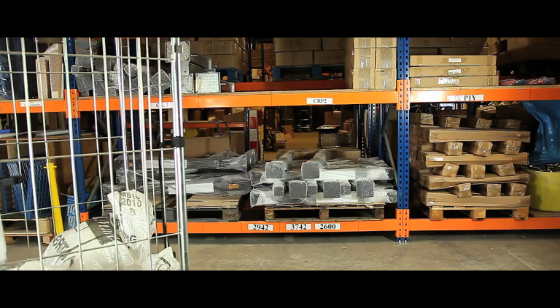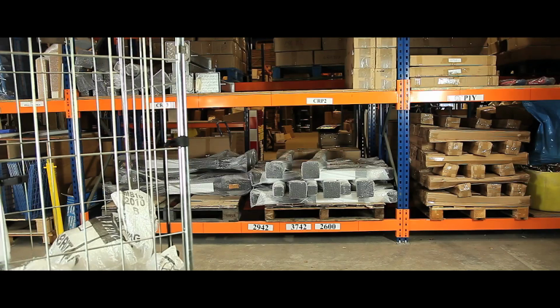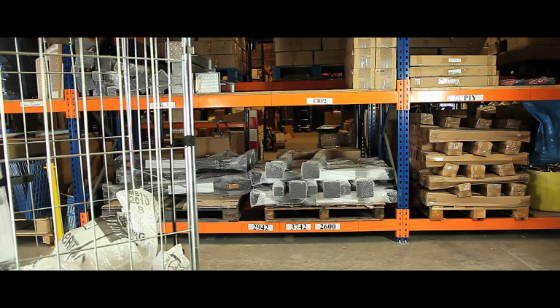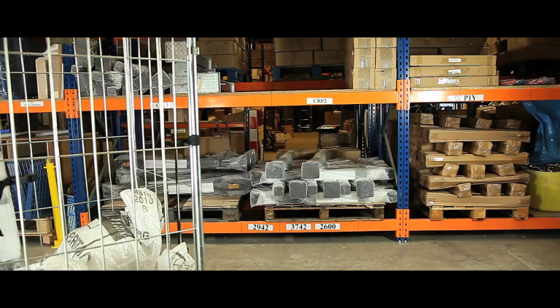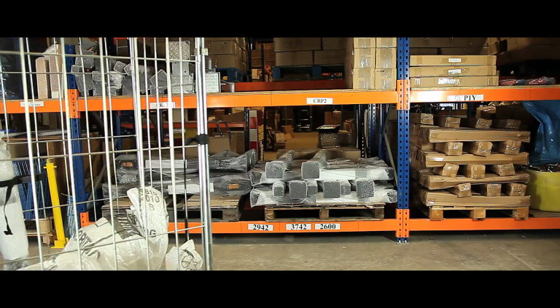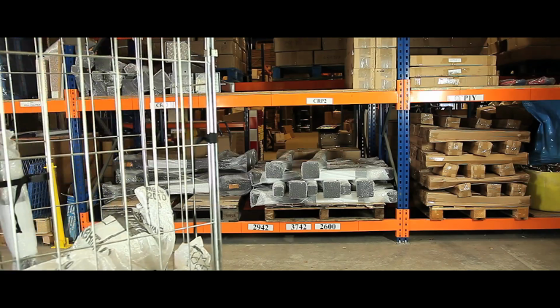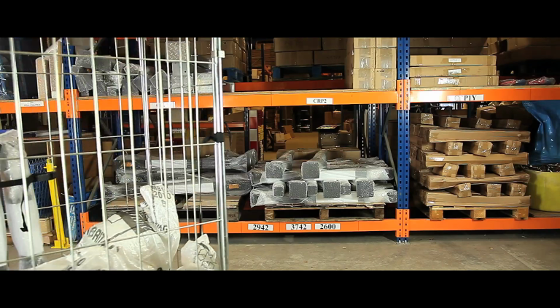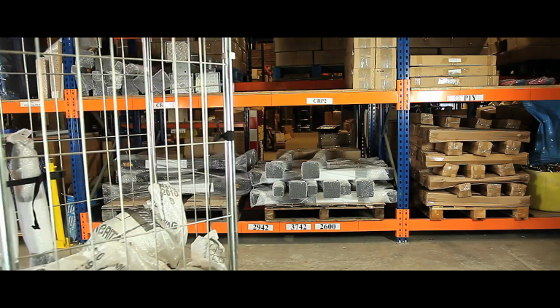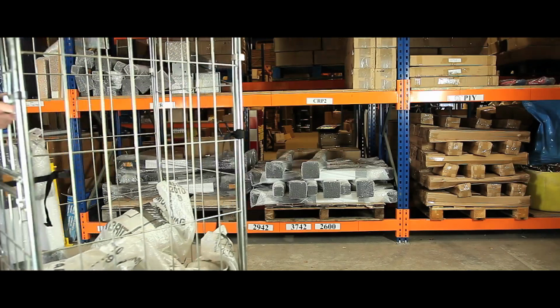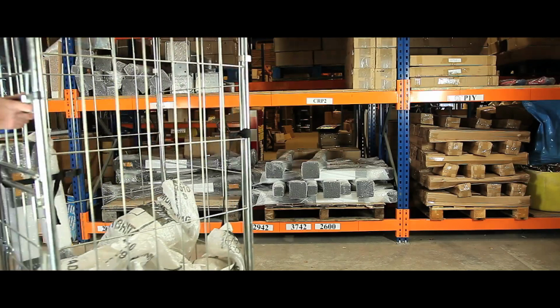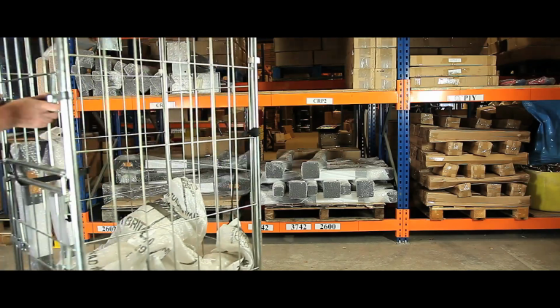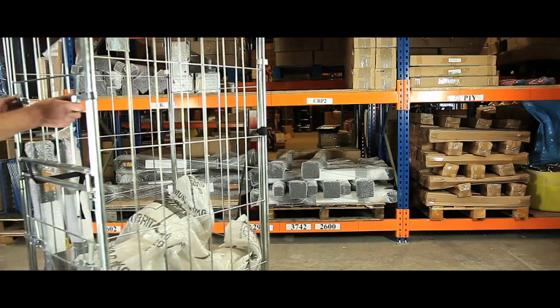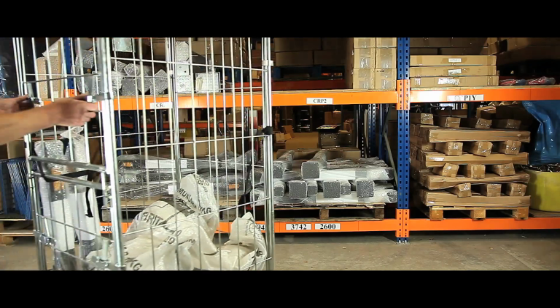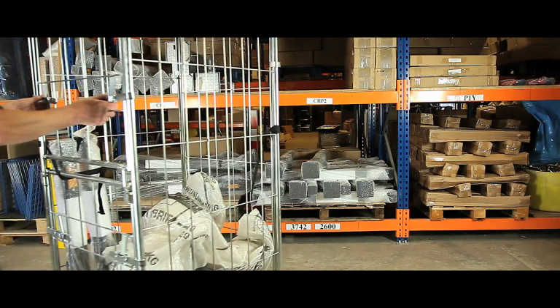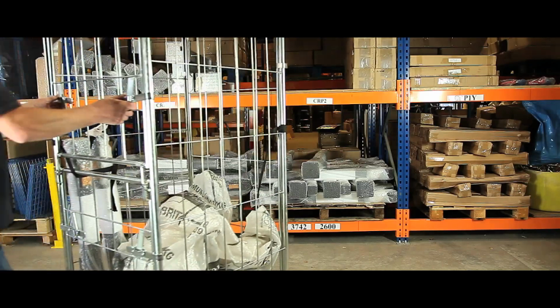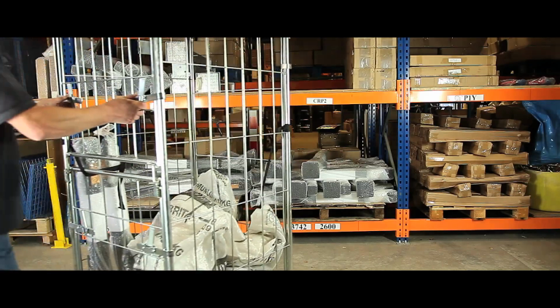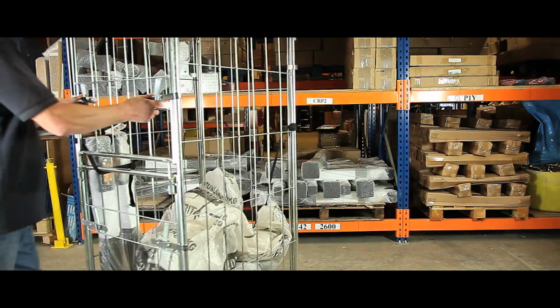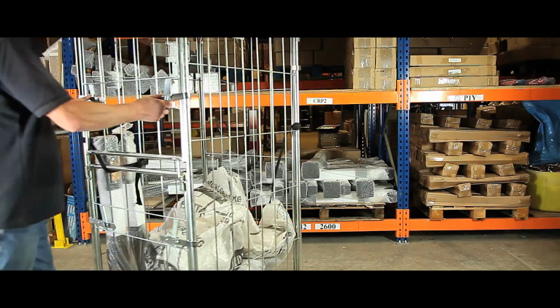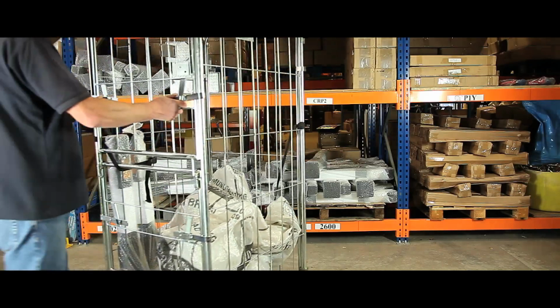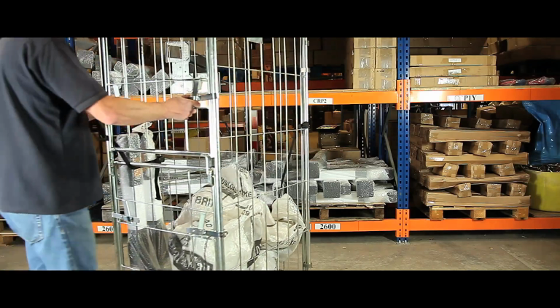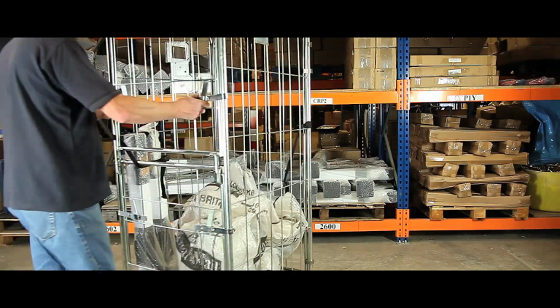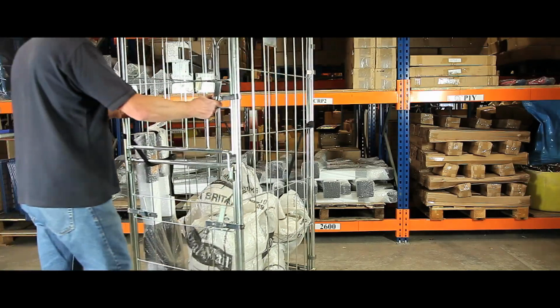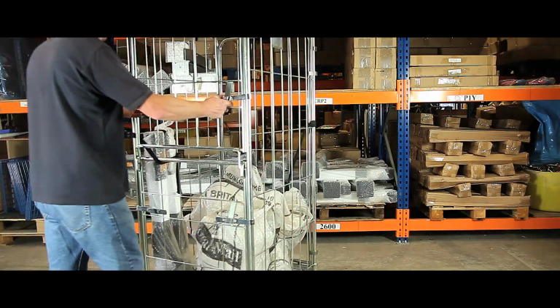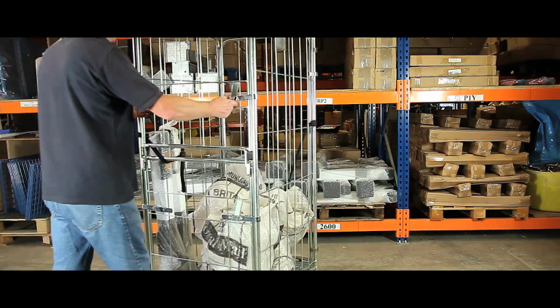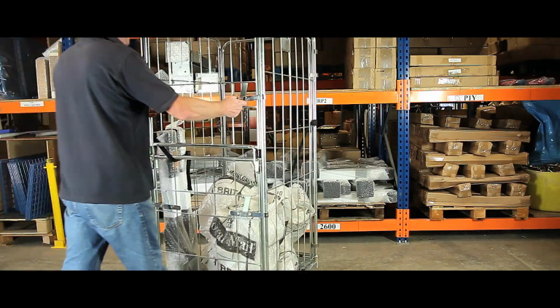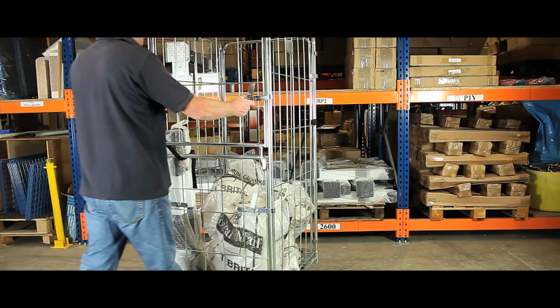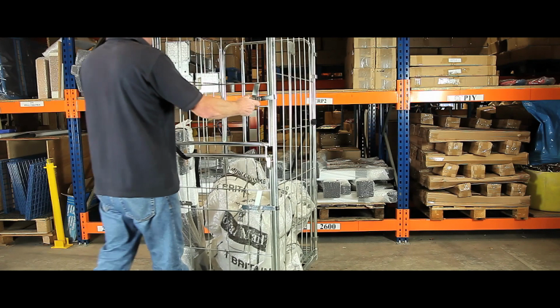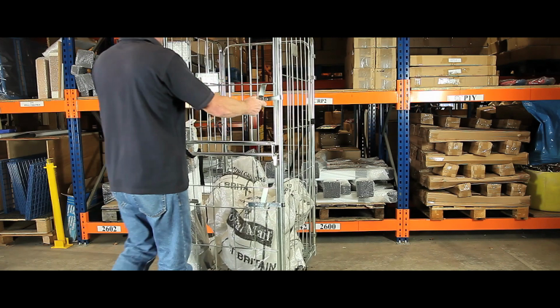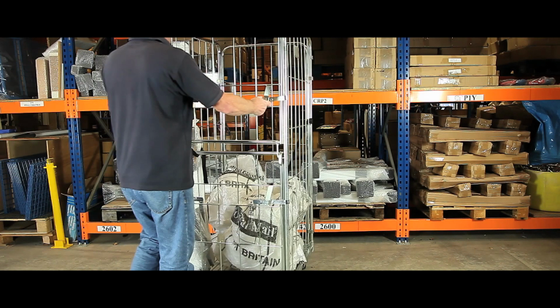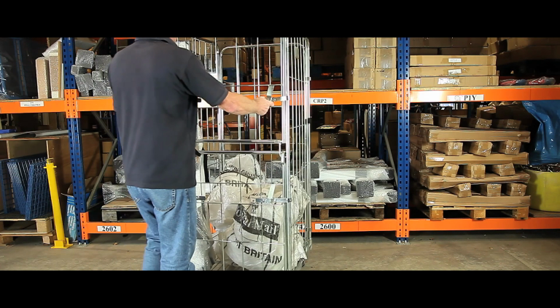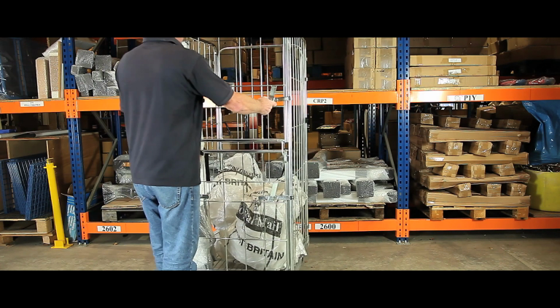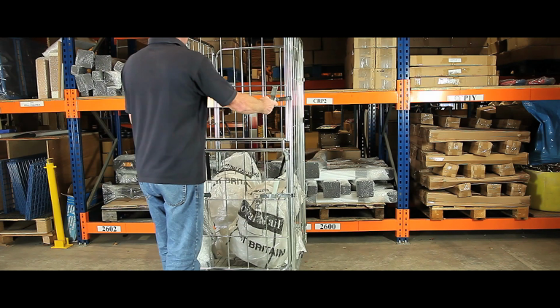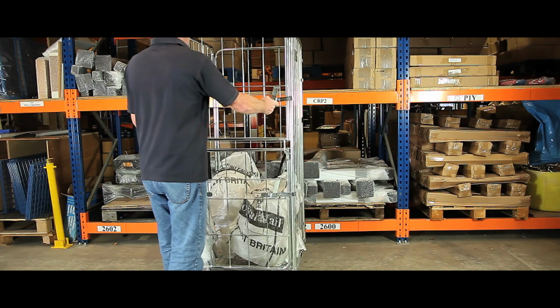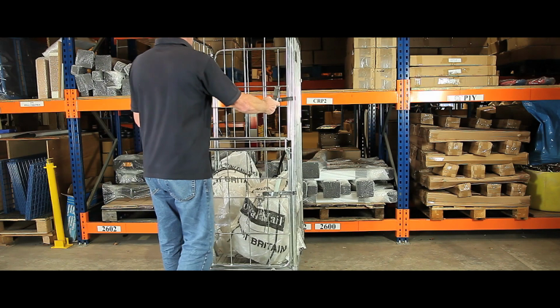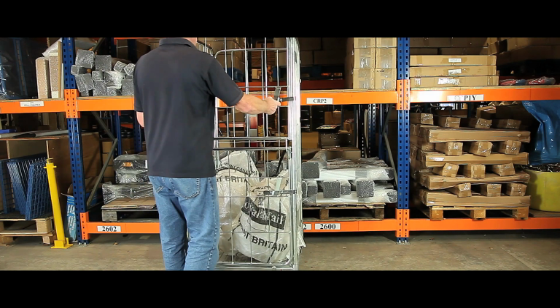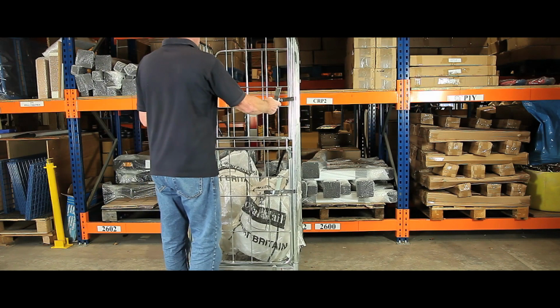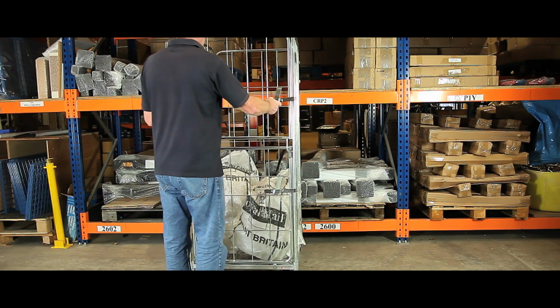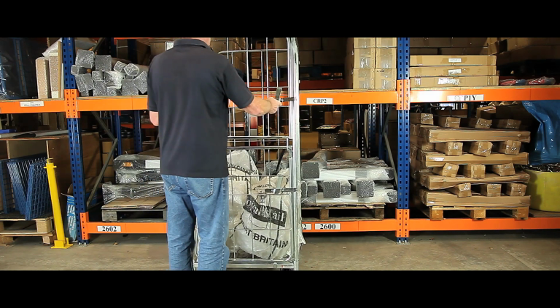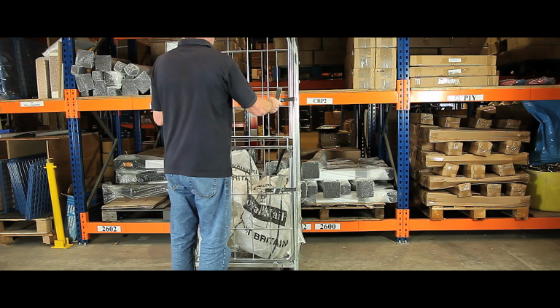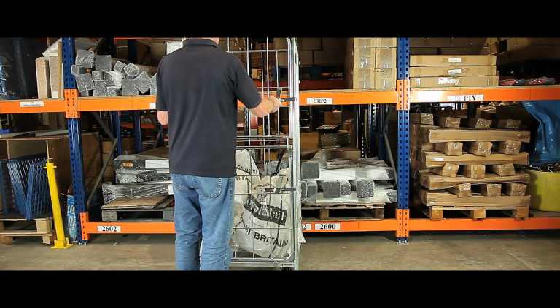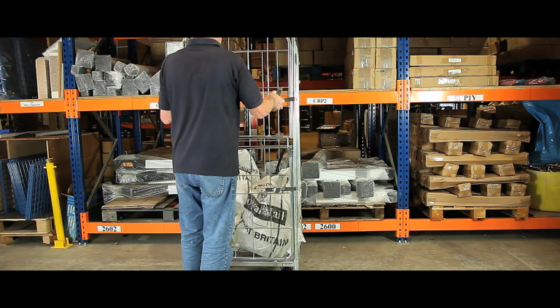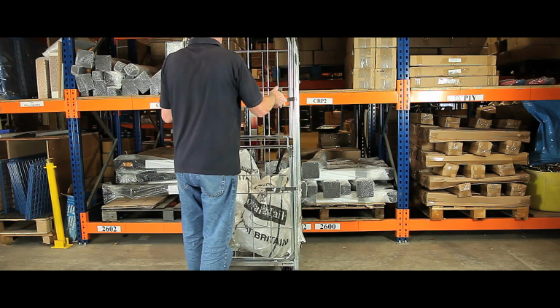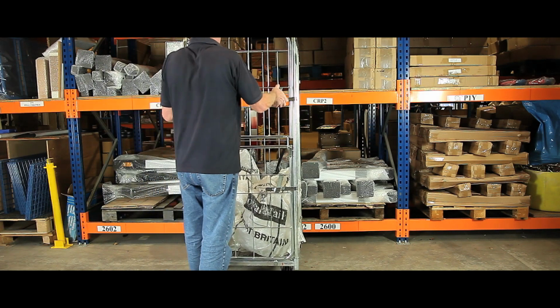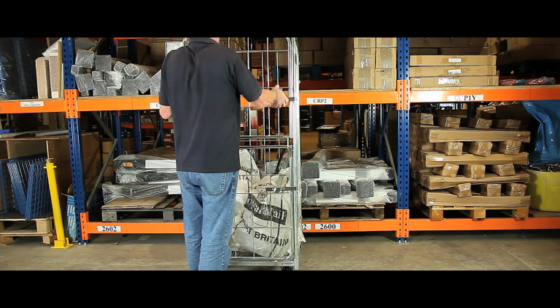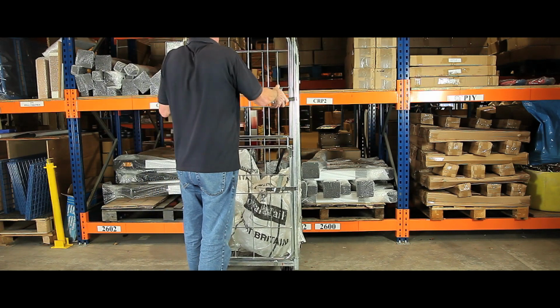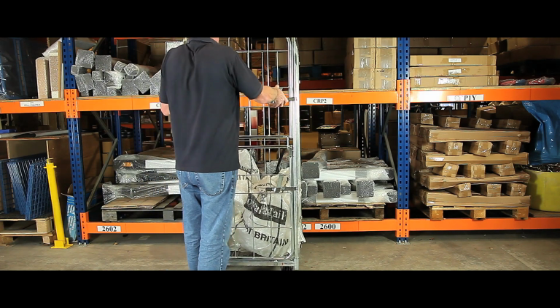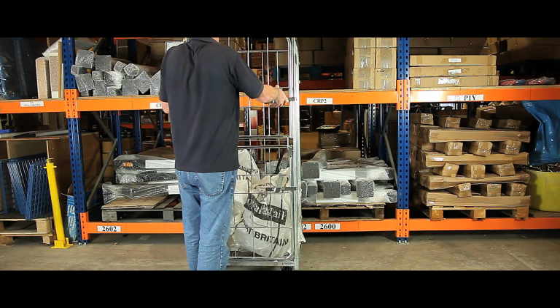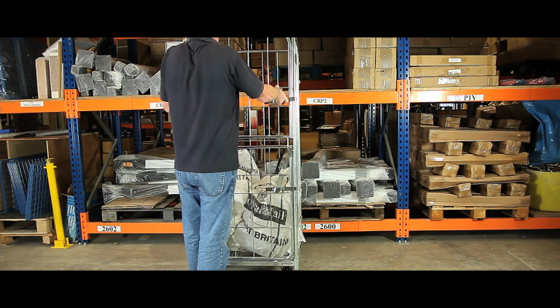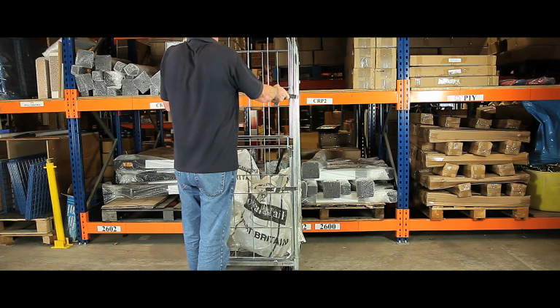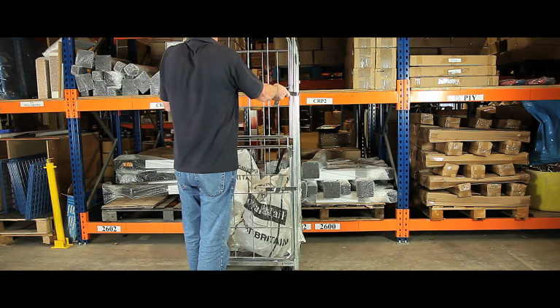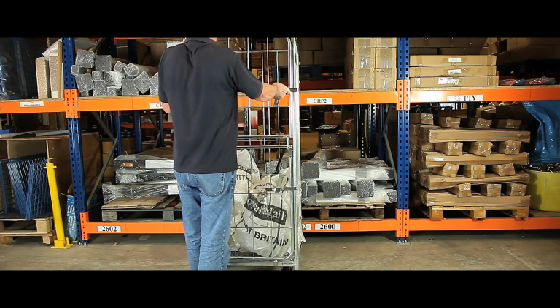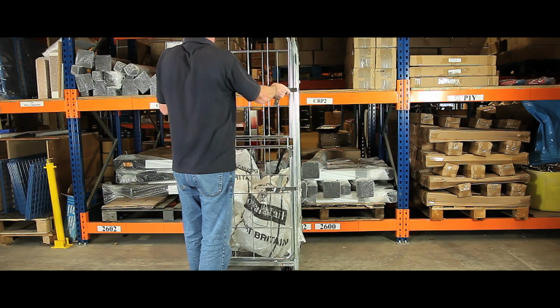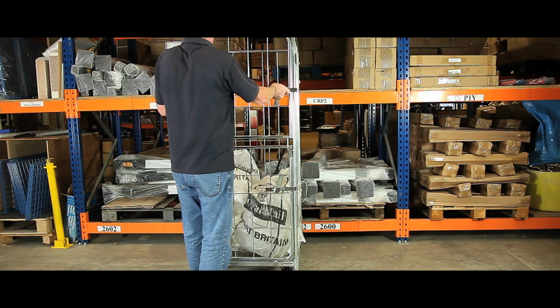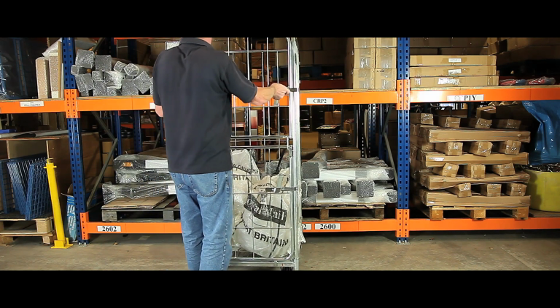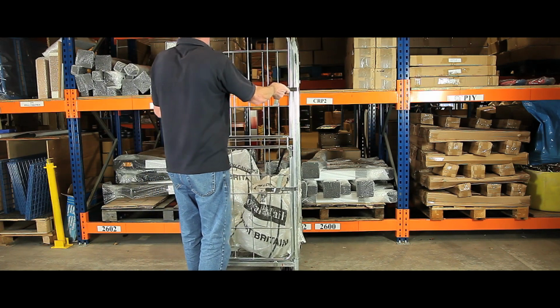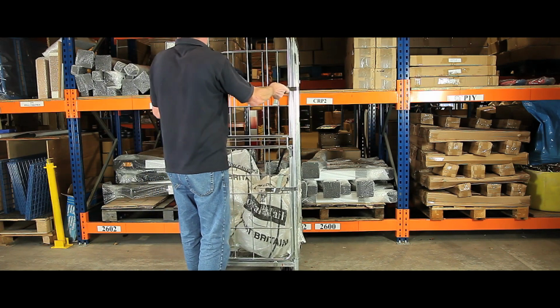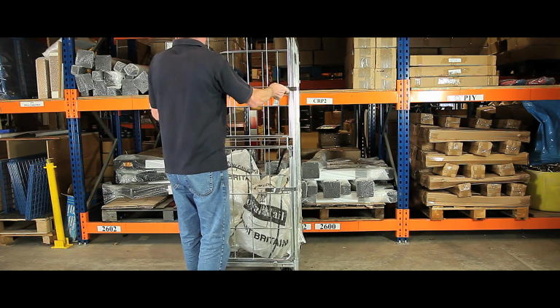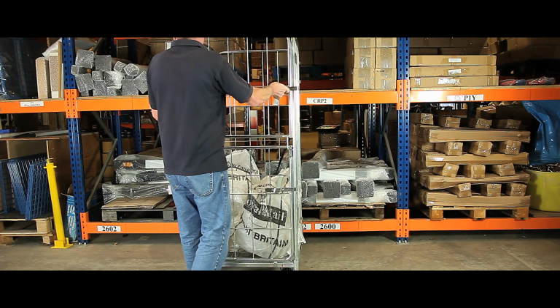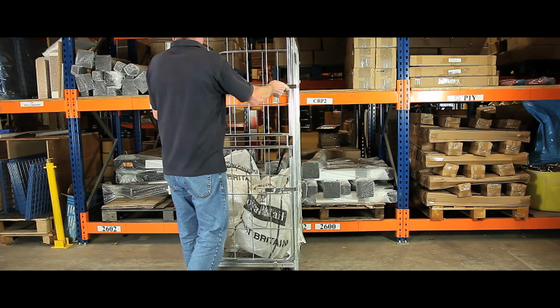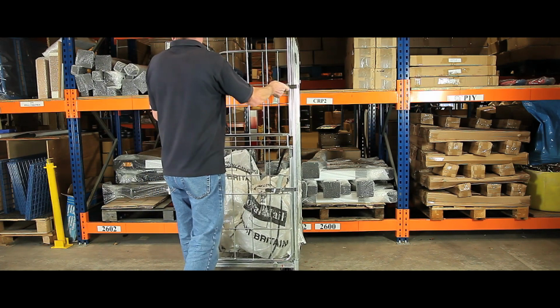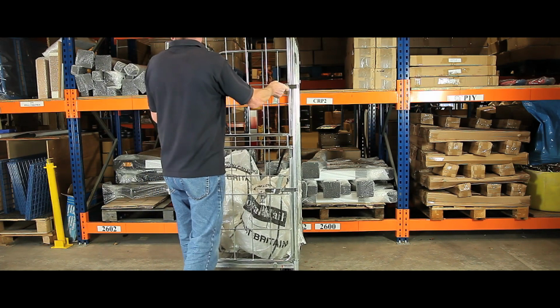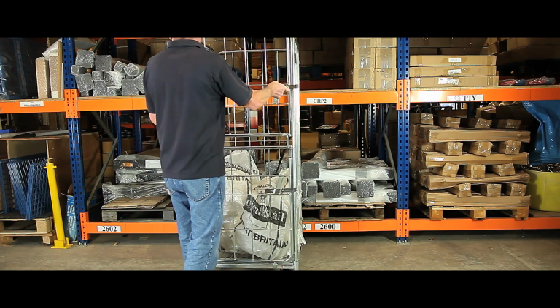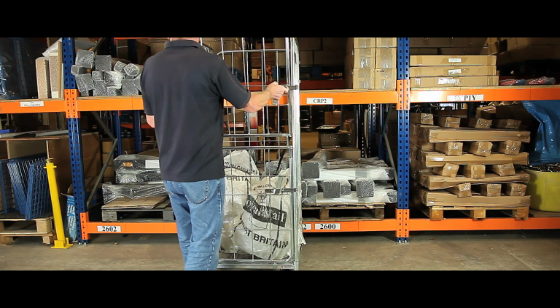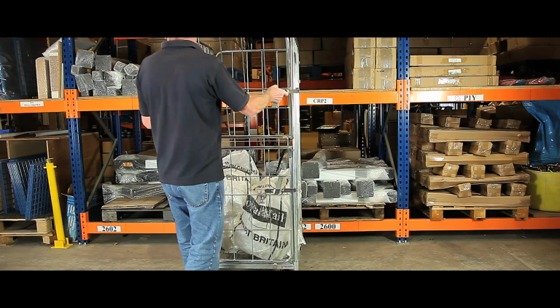Its 500kg capacity and design suit multiple applications due to their functionality and versatility.